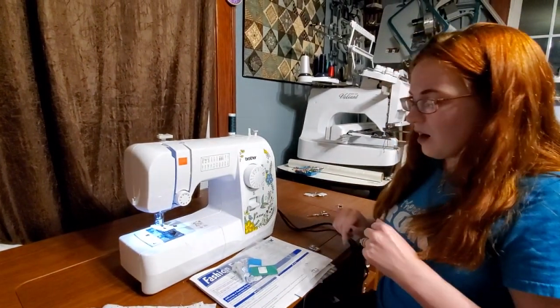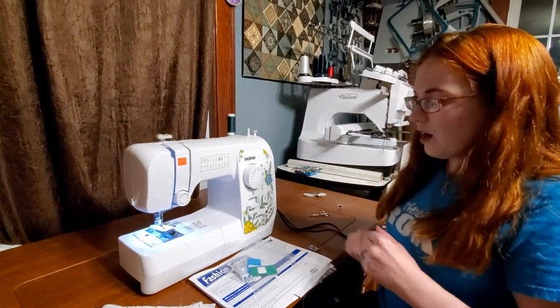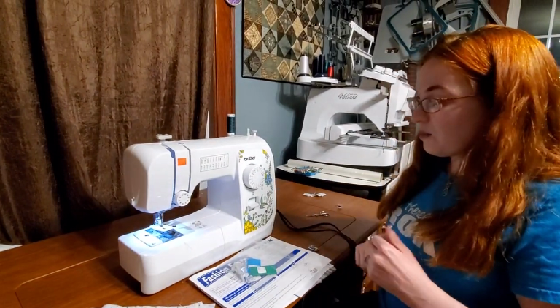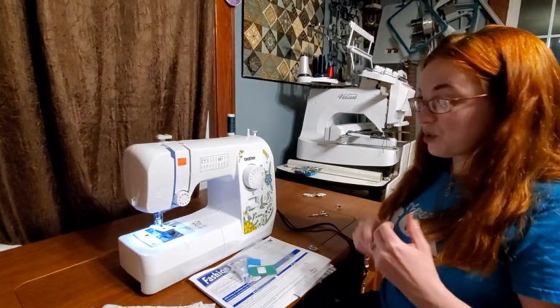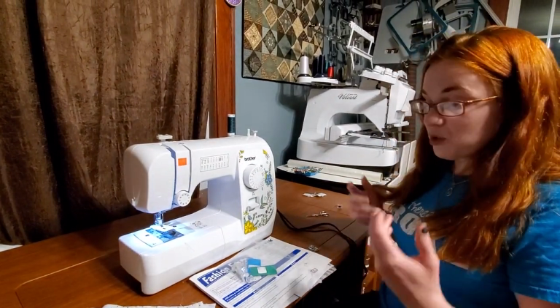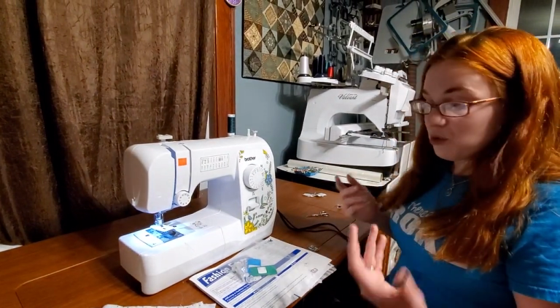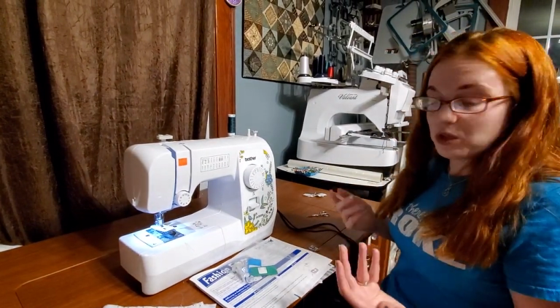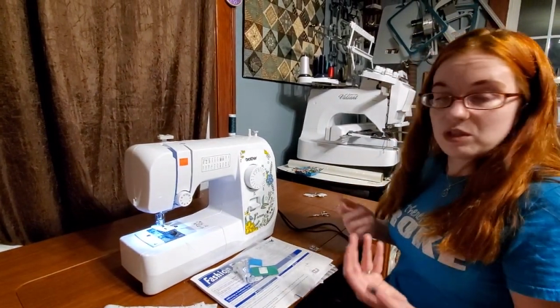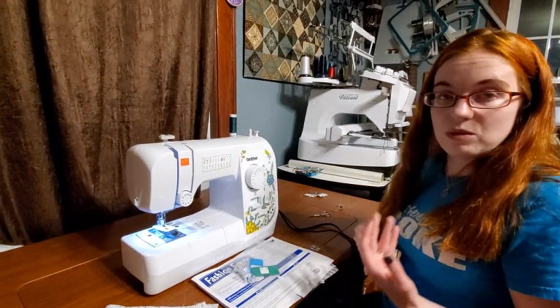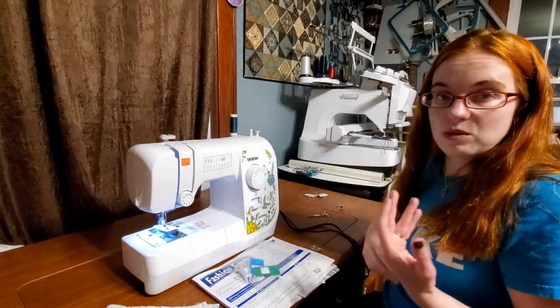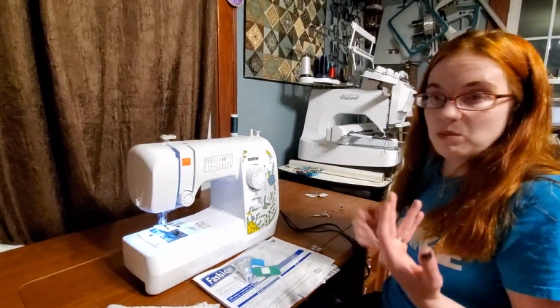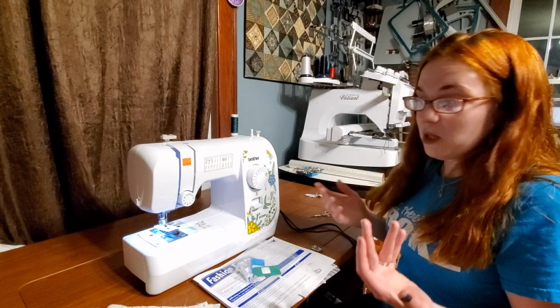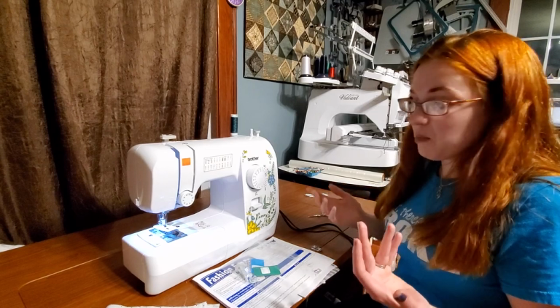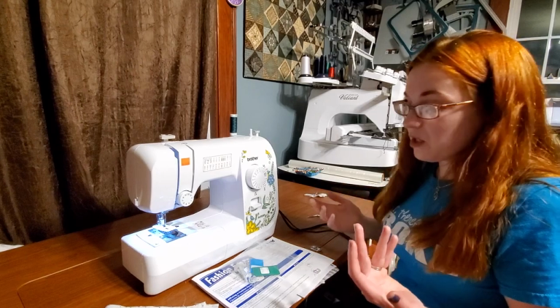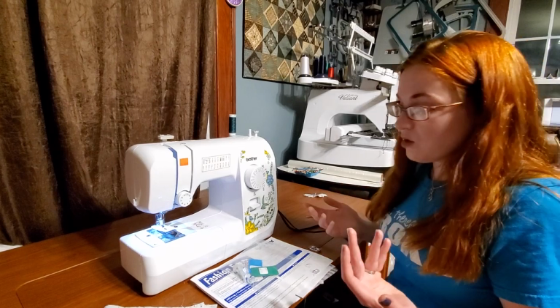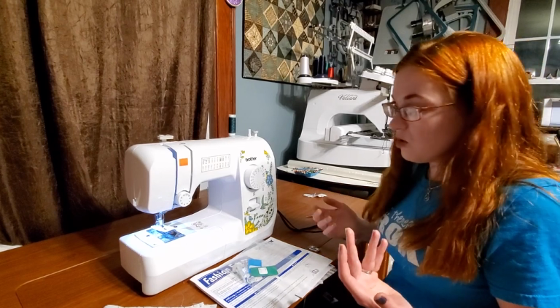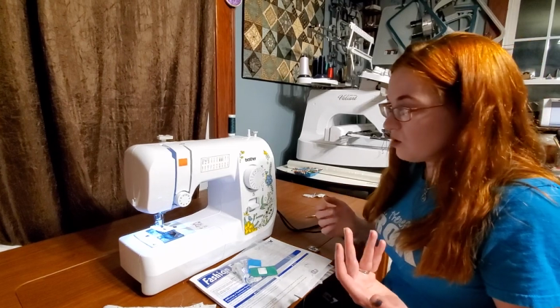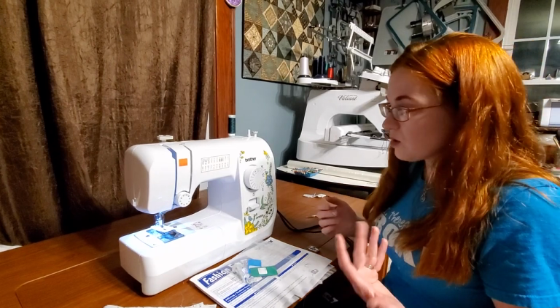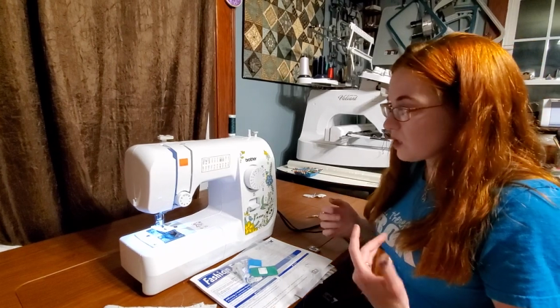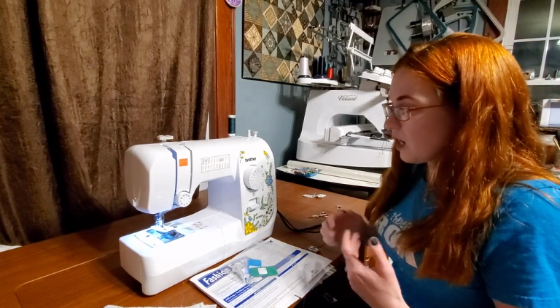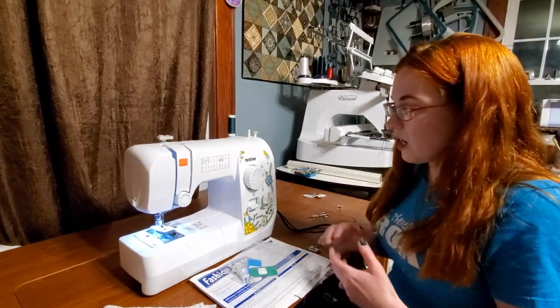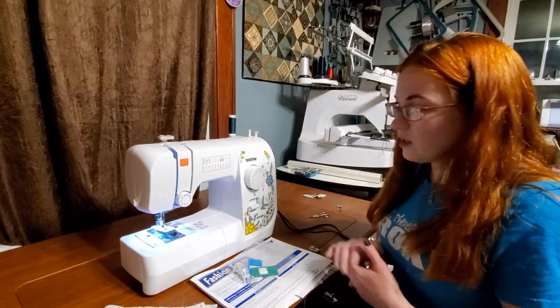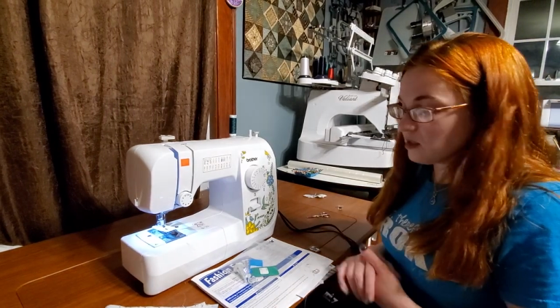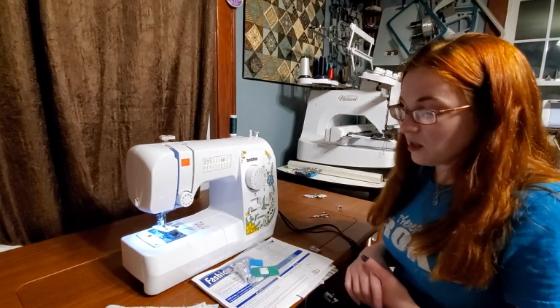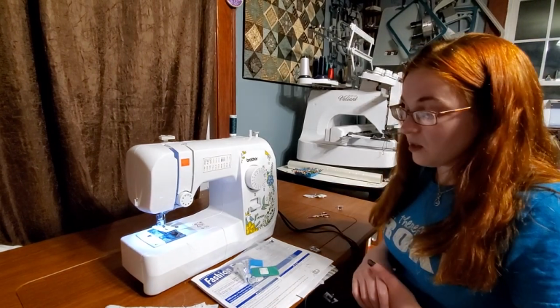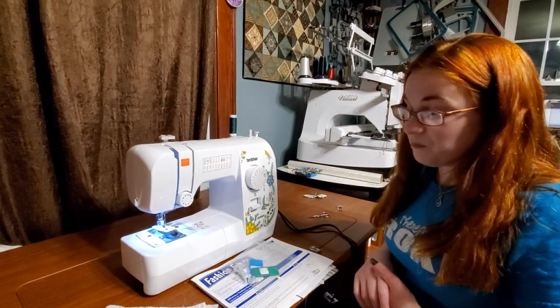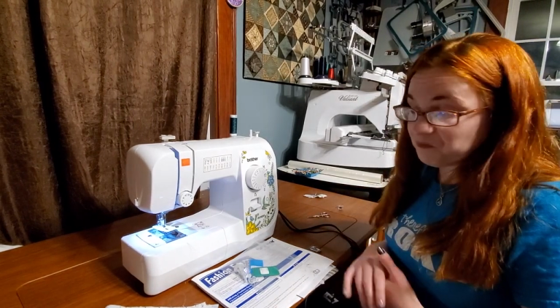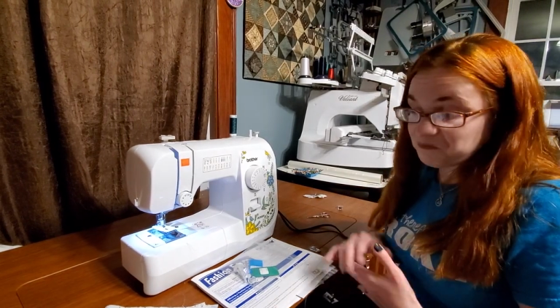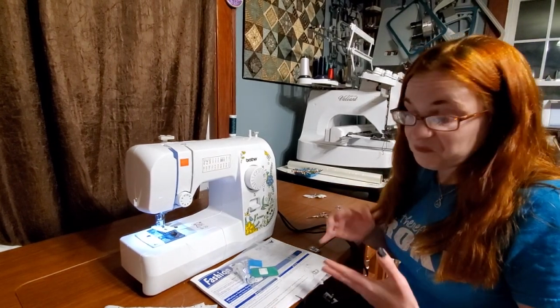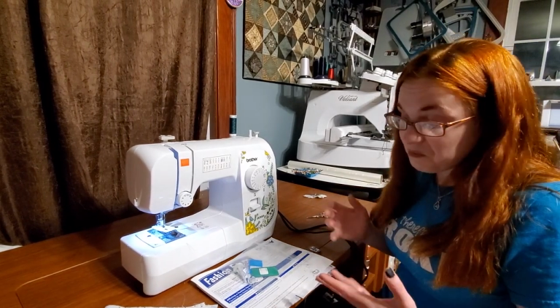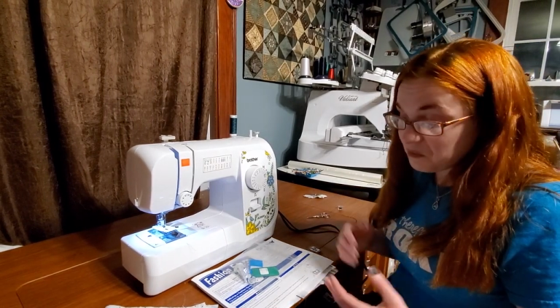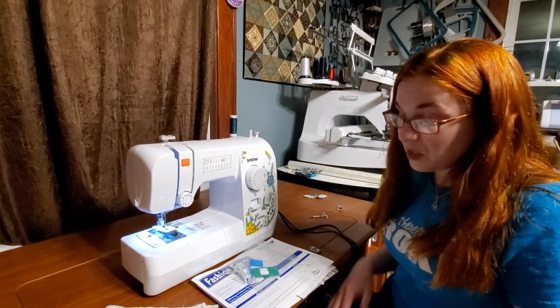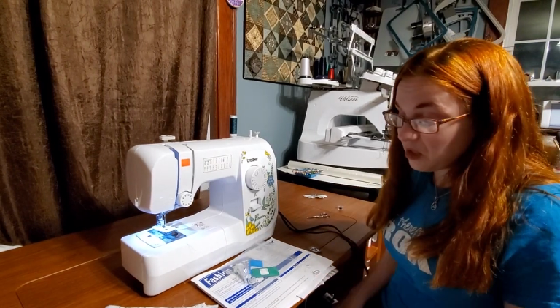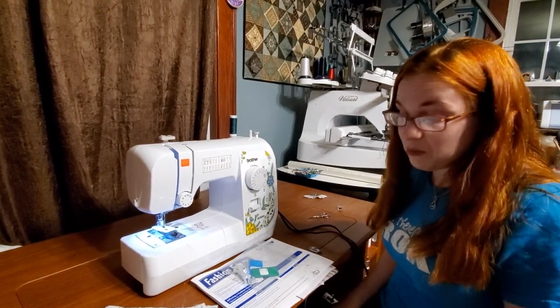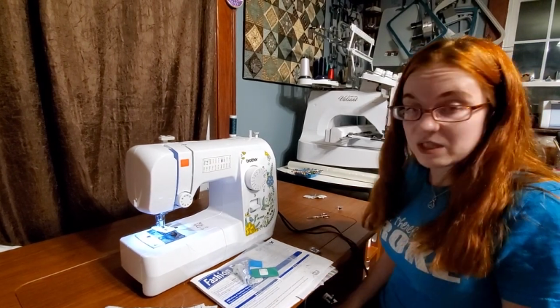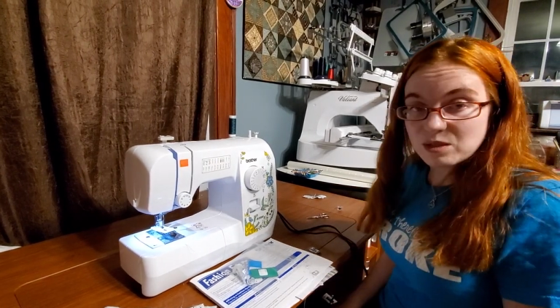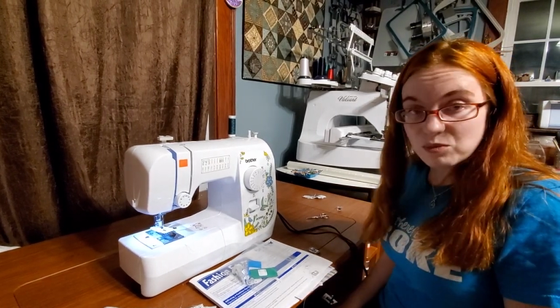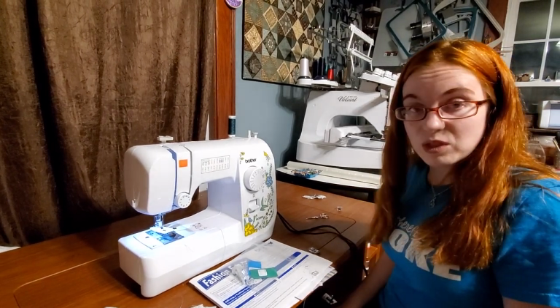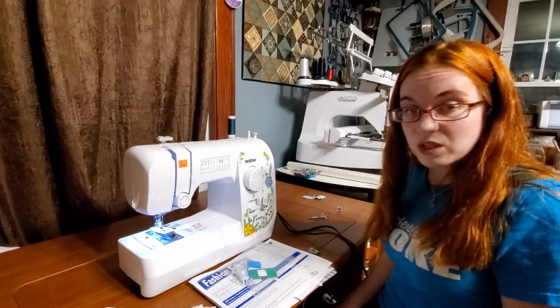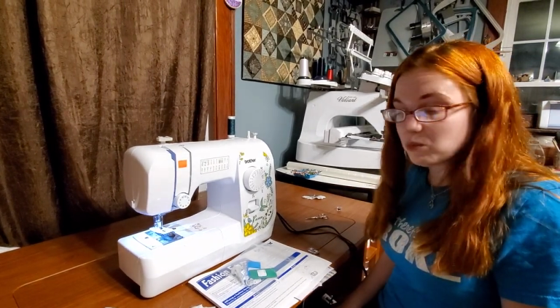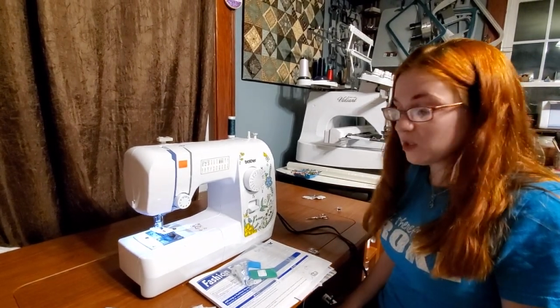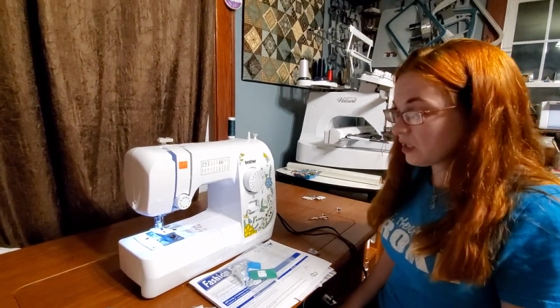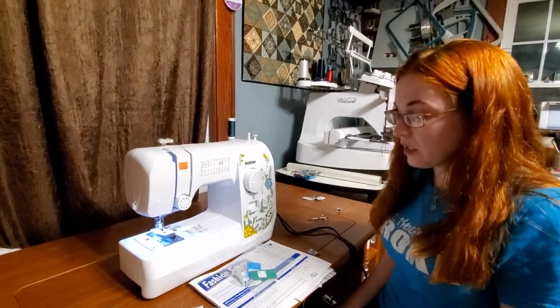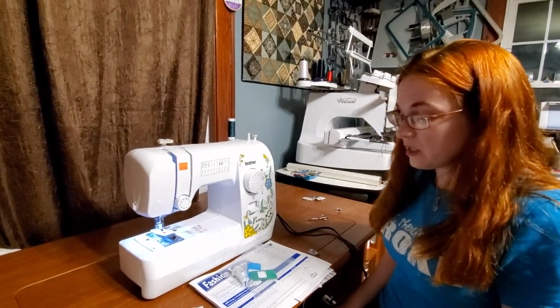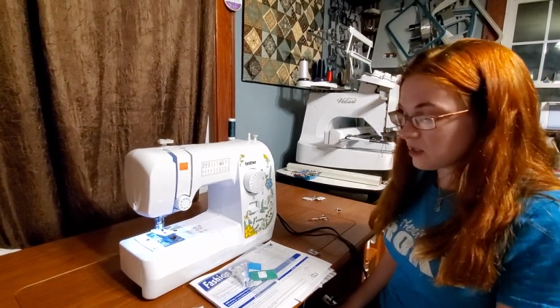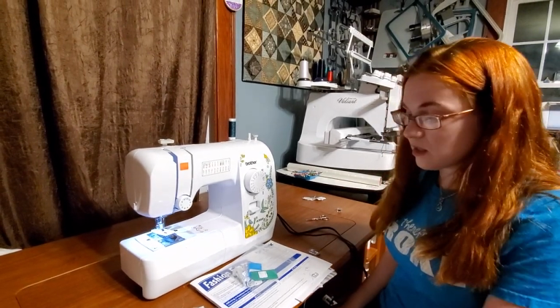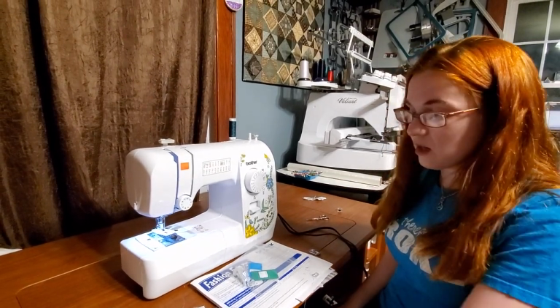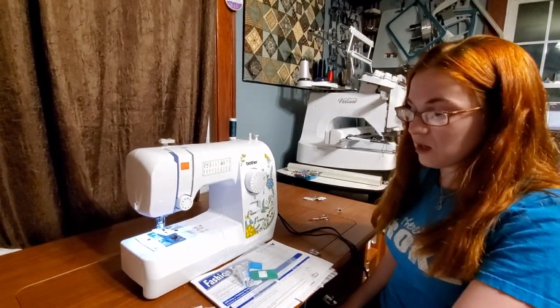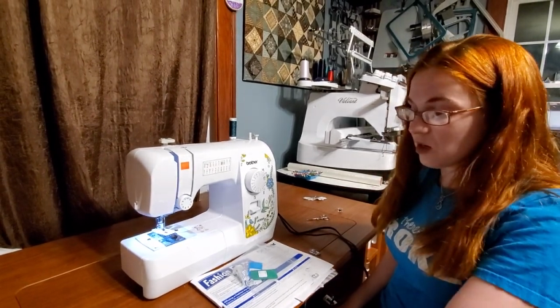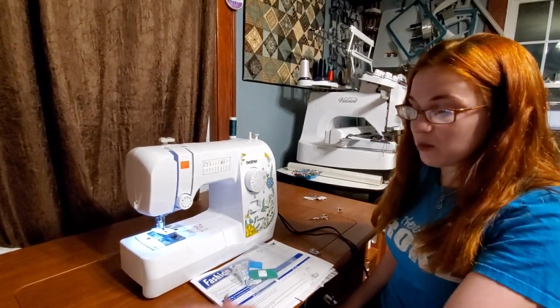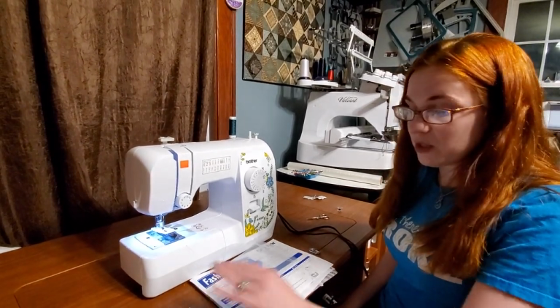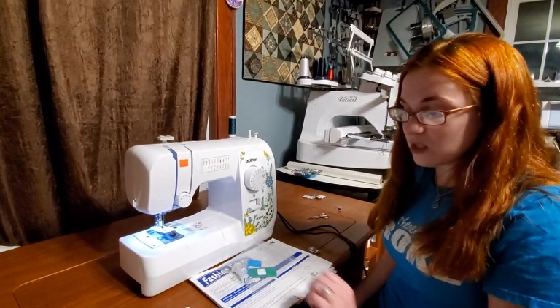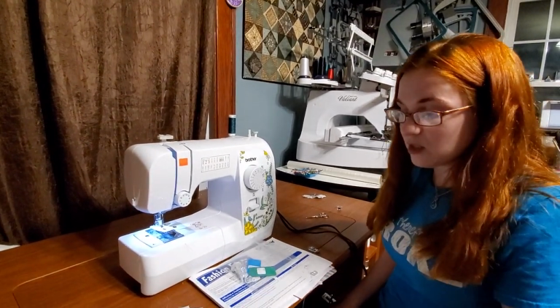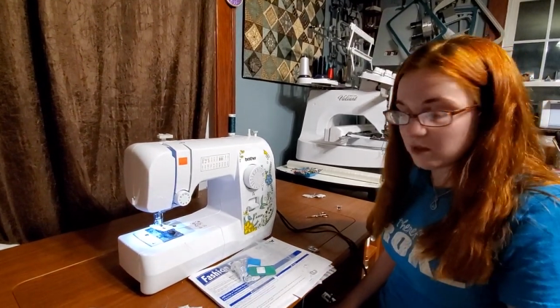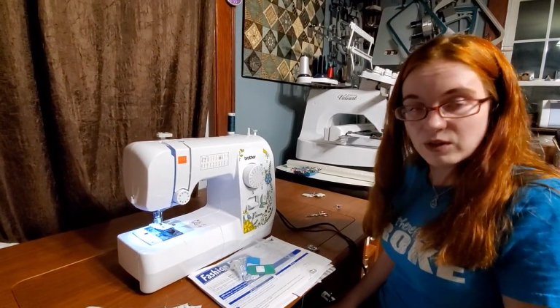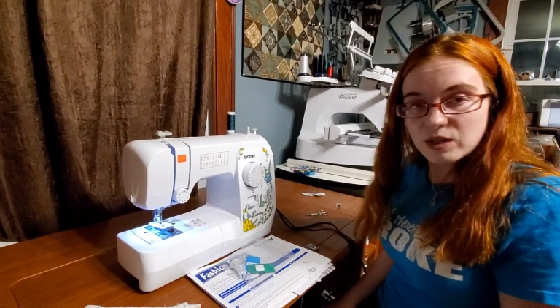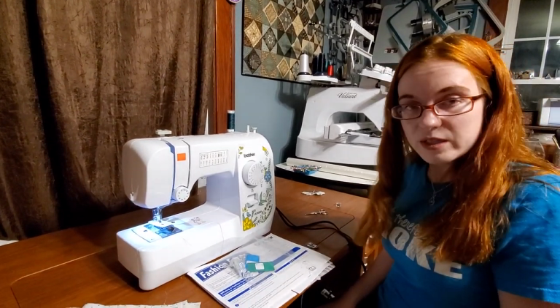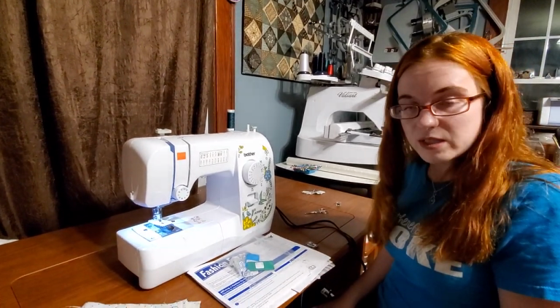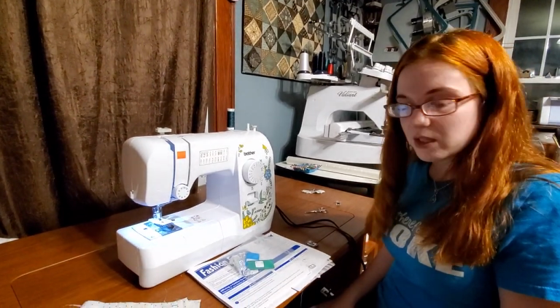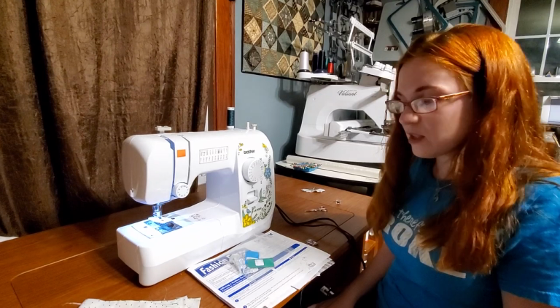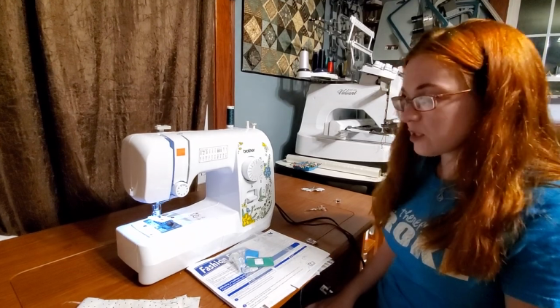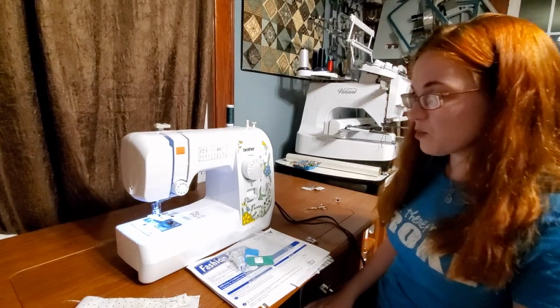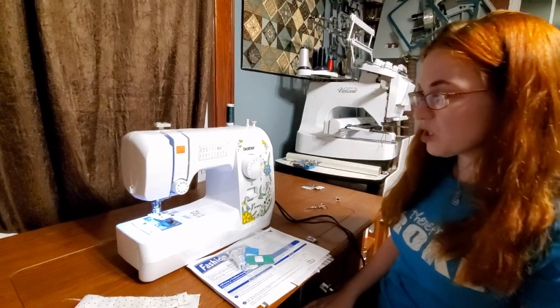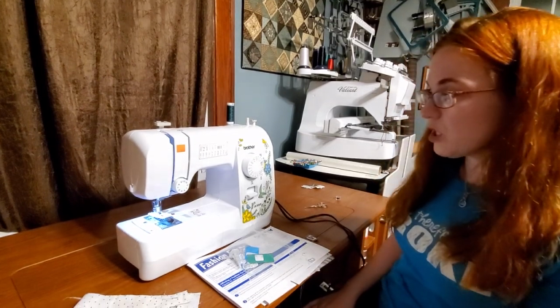And there's our little teeny tiny buttonhole. It's not the best since I think I pulled it away from the machine a little too early before it finished off, but it's for demonstration purposes. So you can make buttonholes and make some really nice garments very easily on this machine.